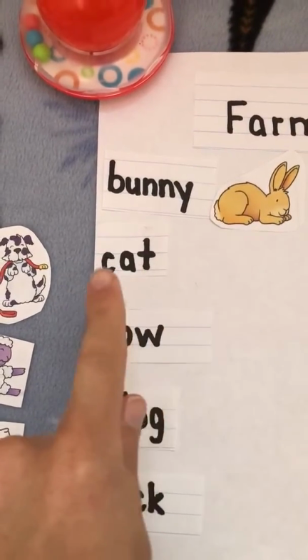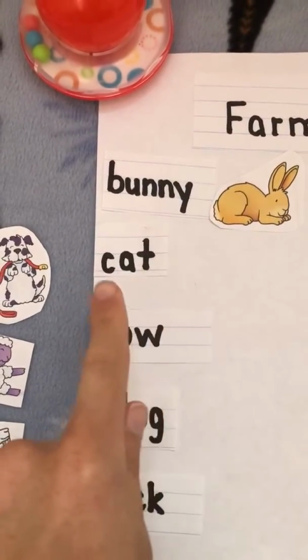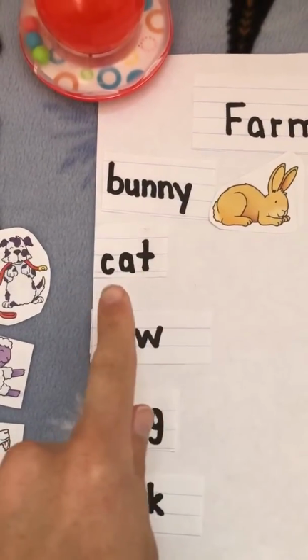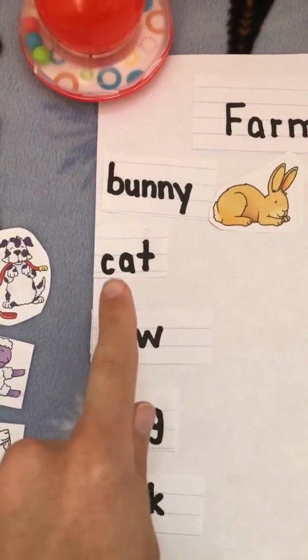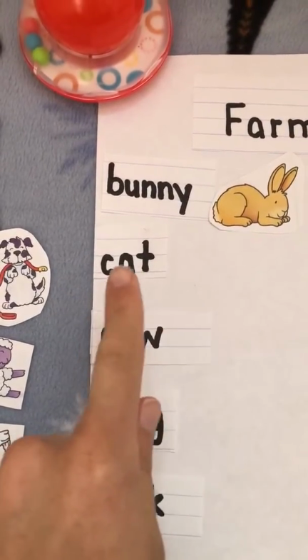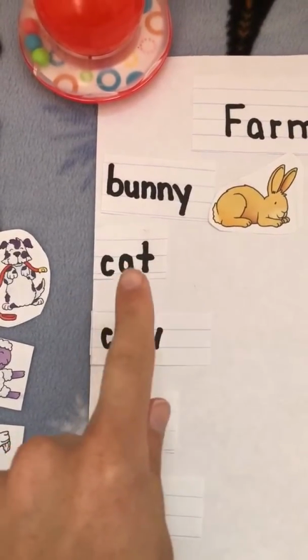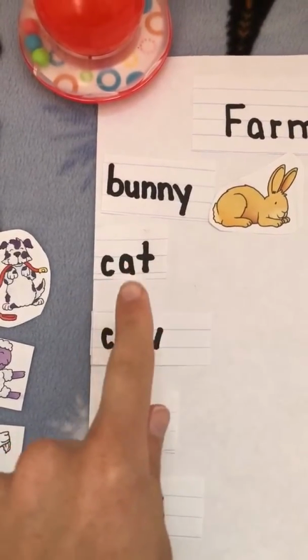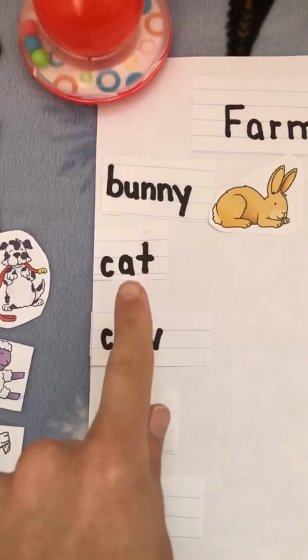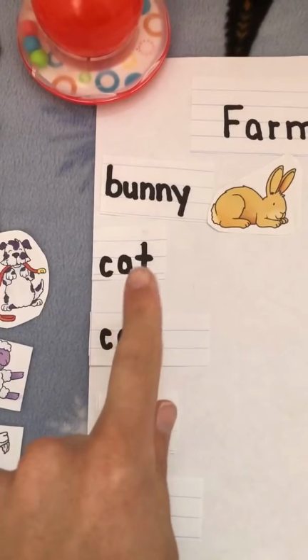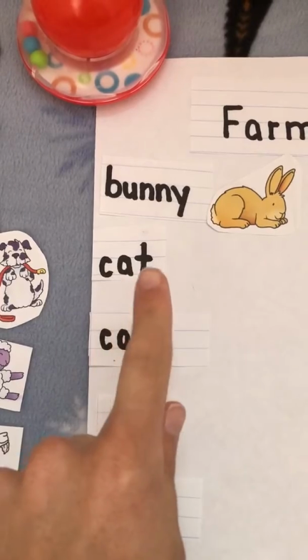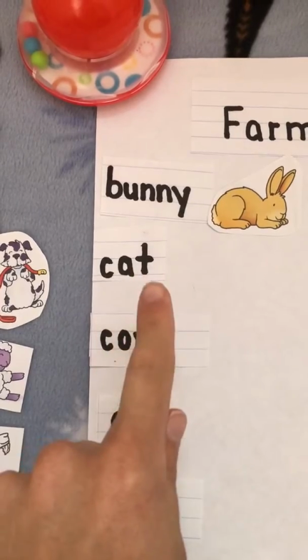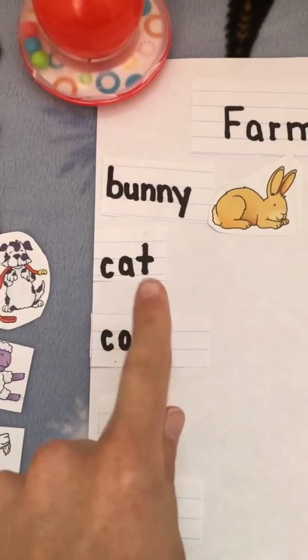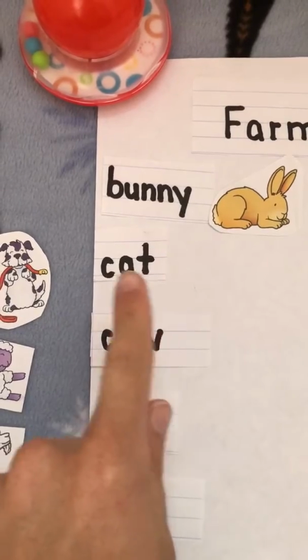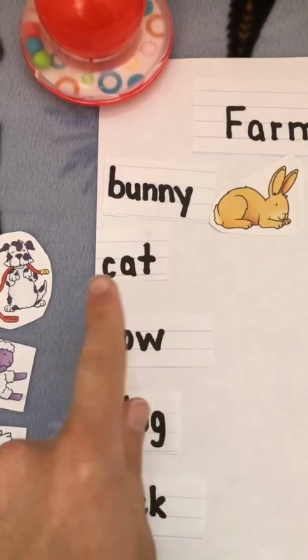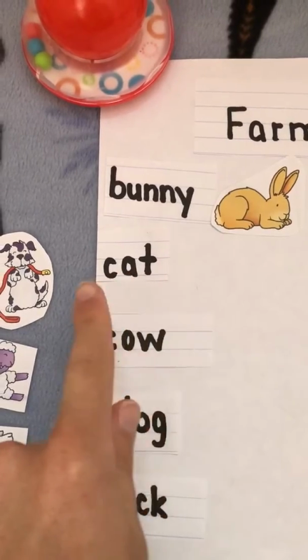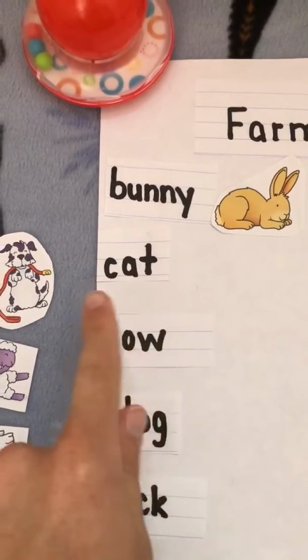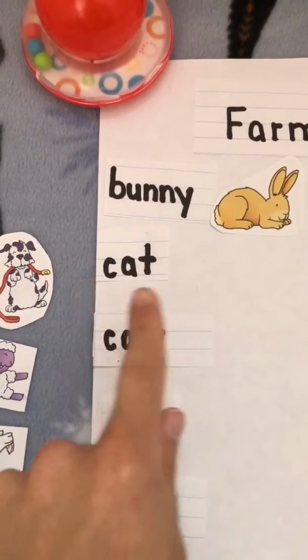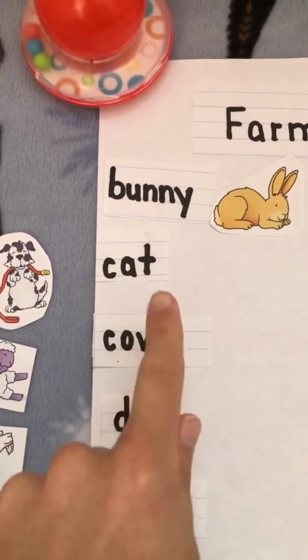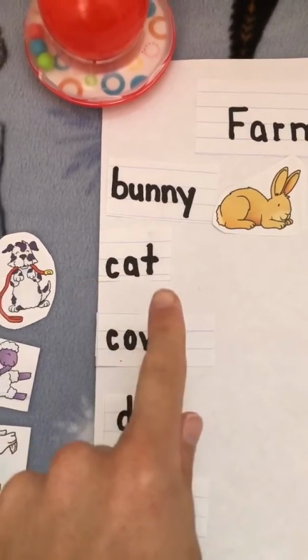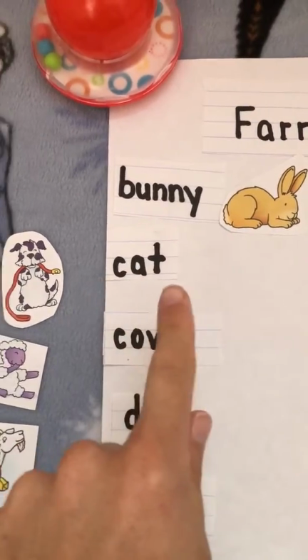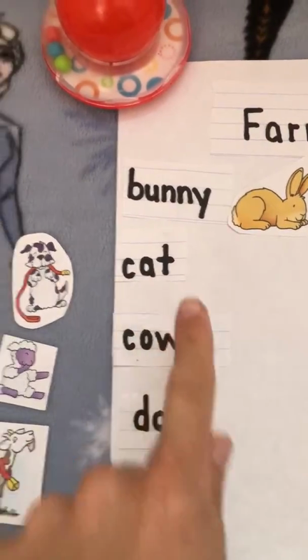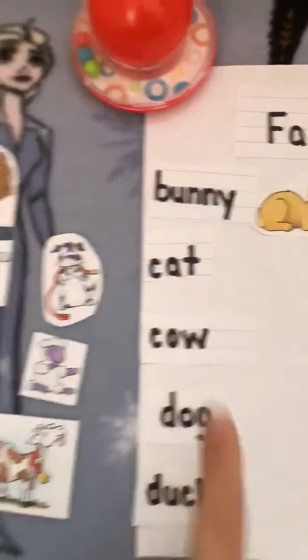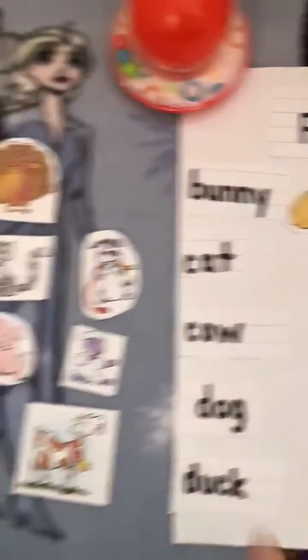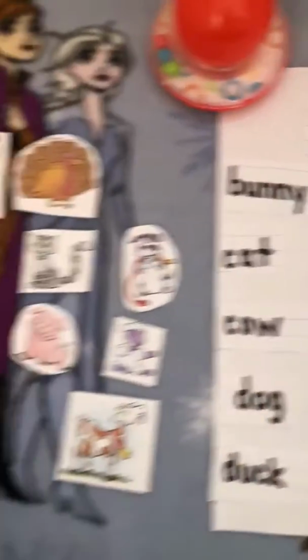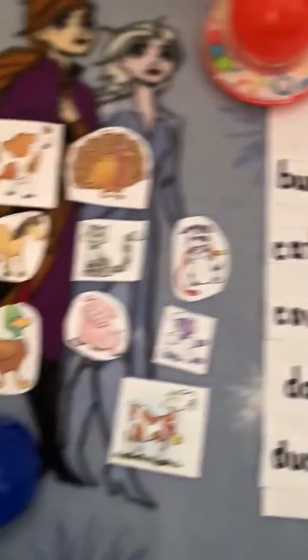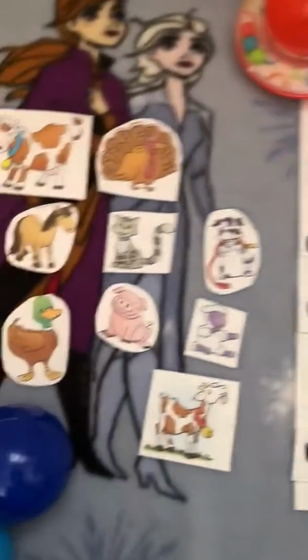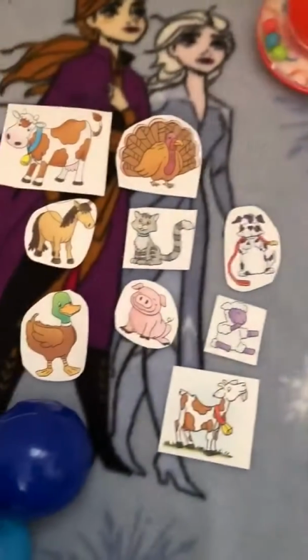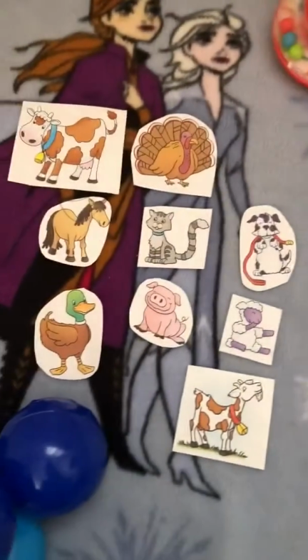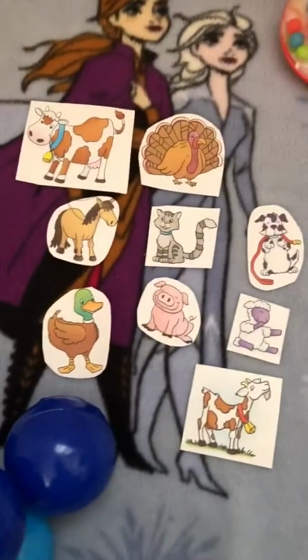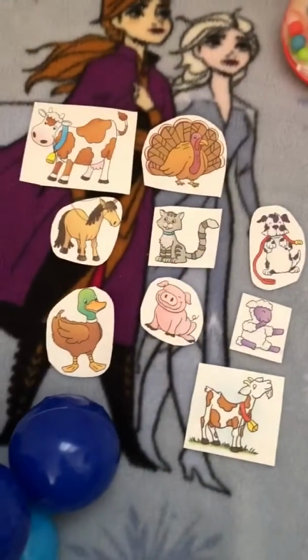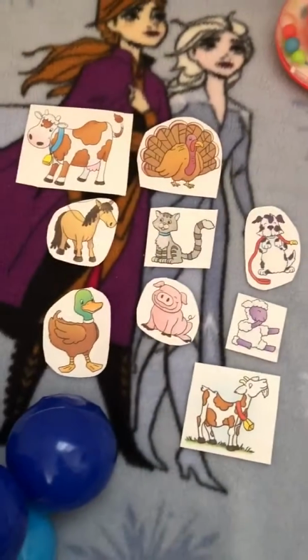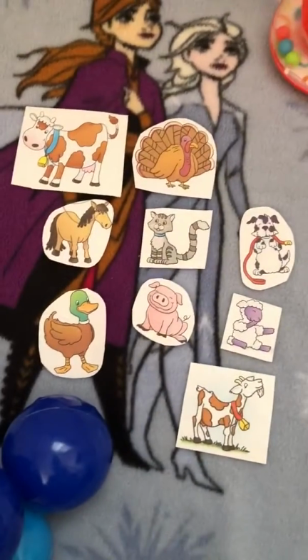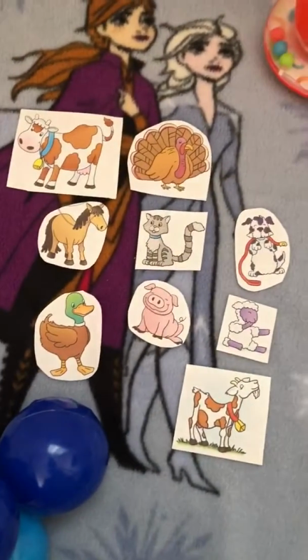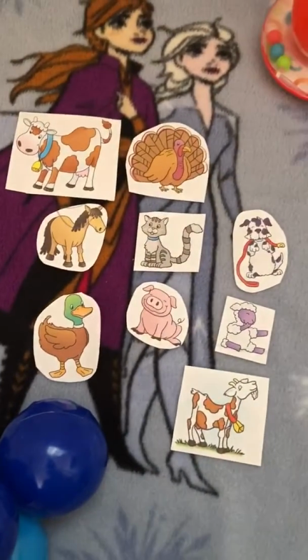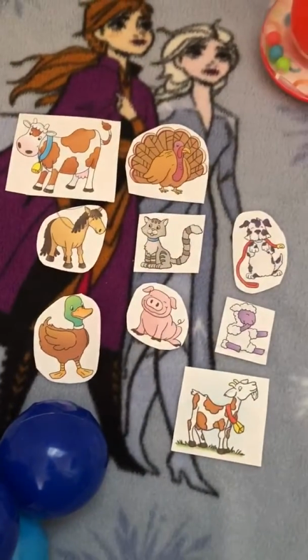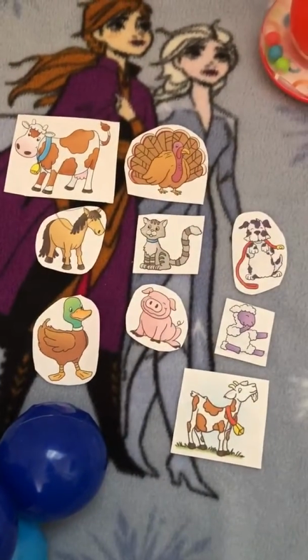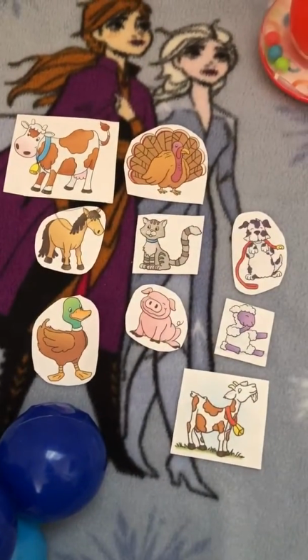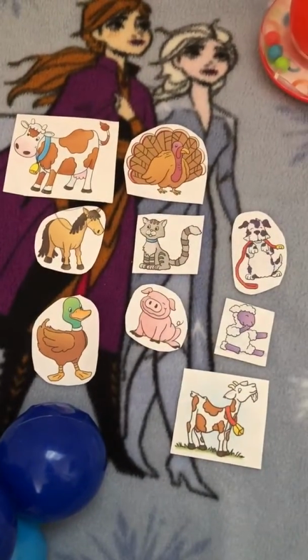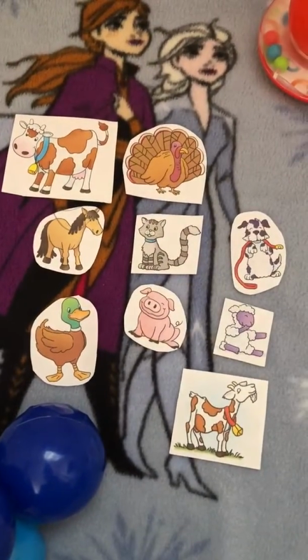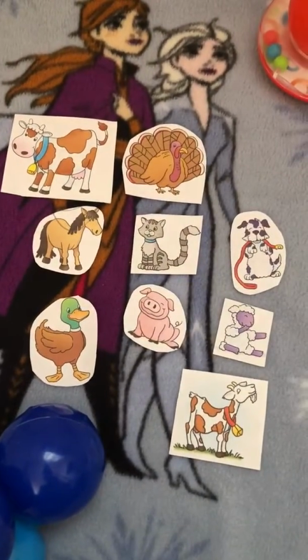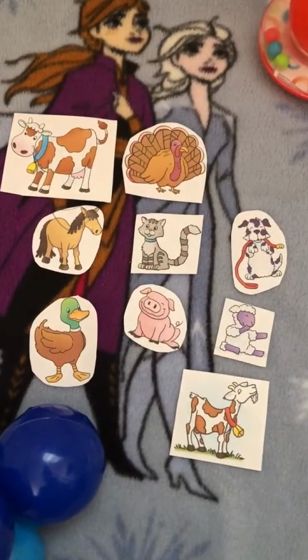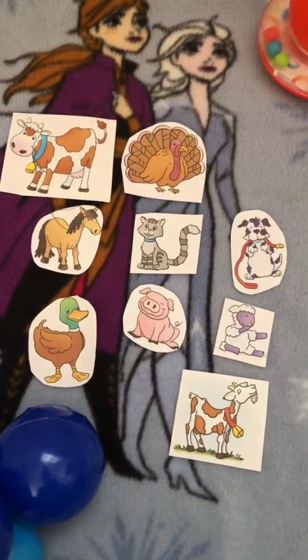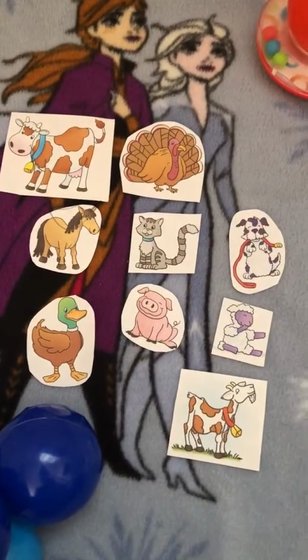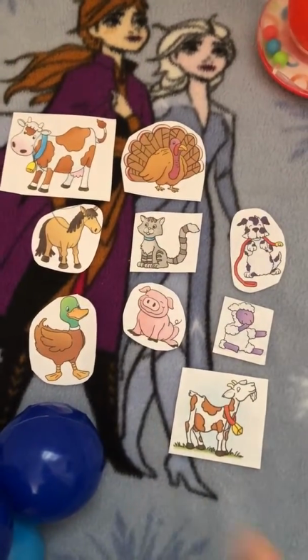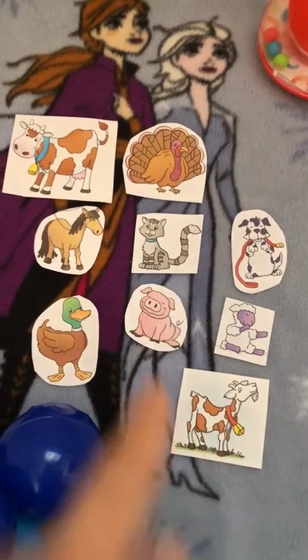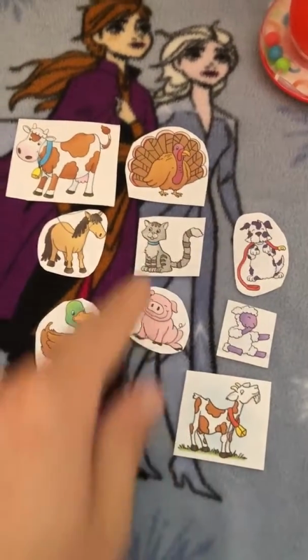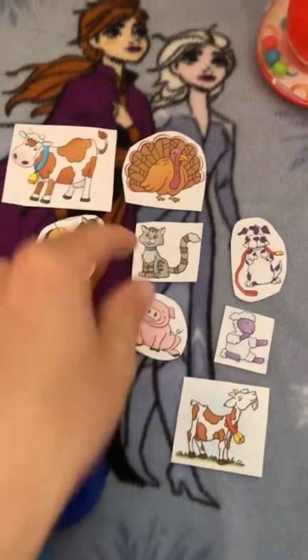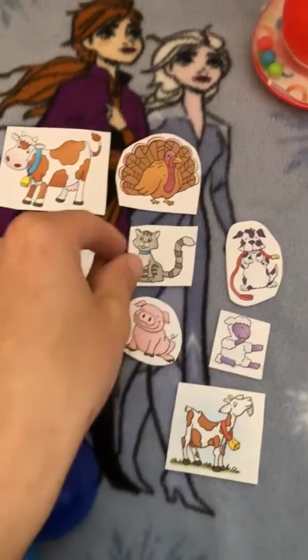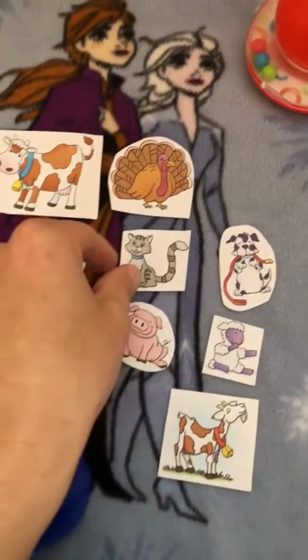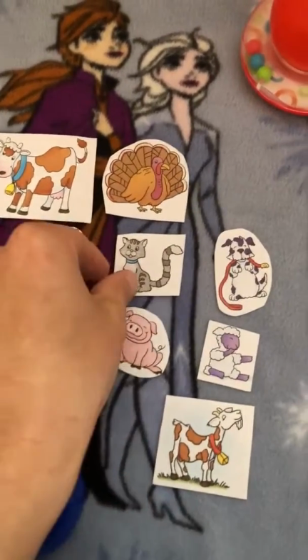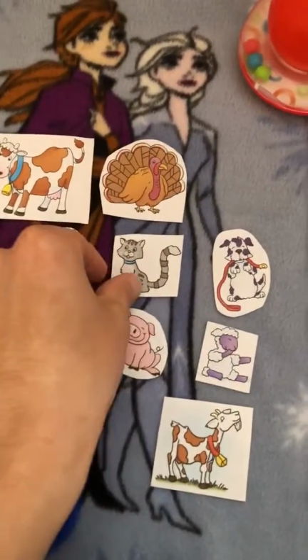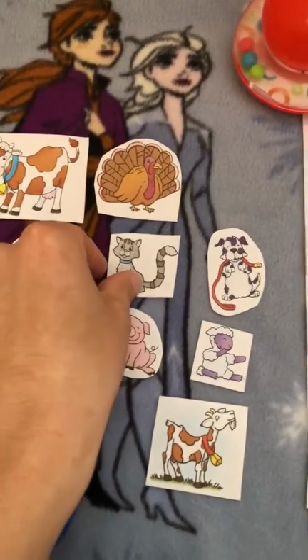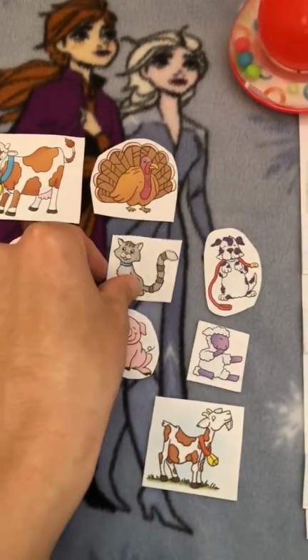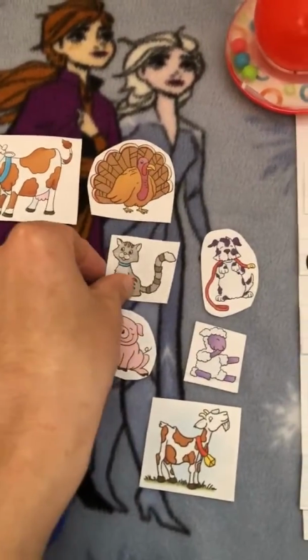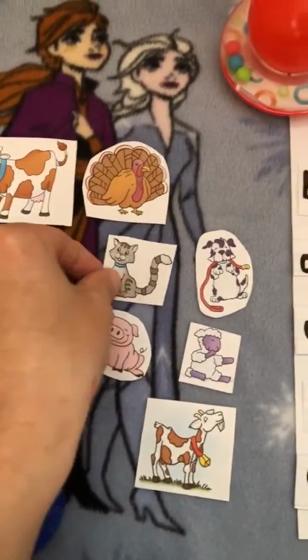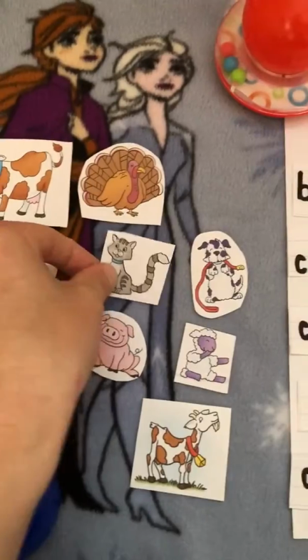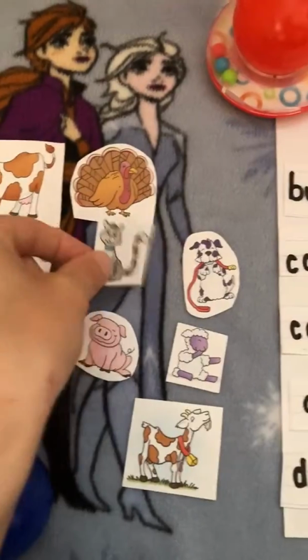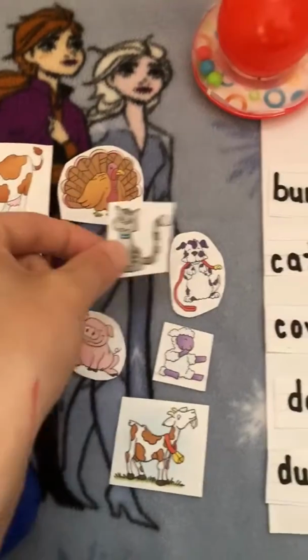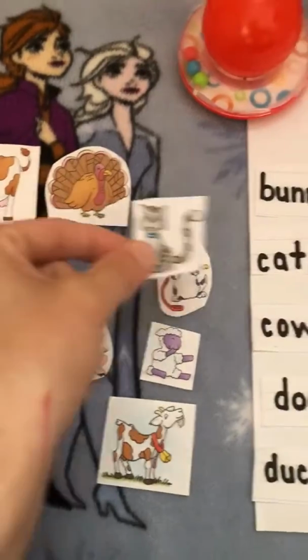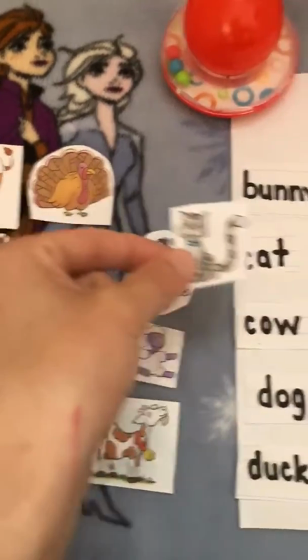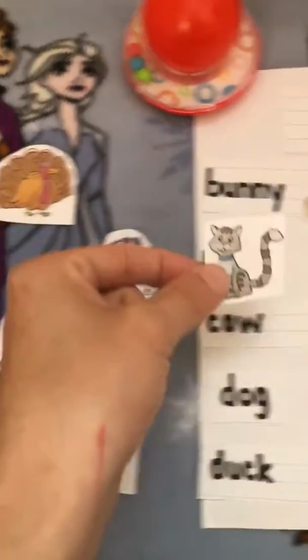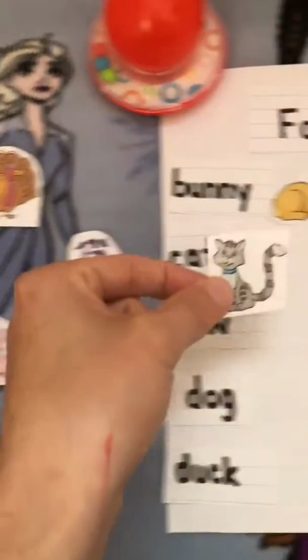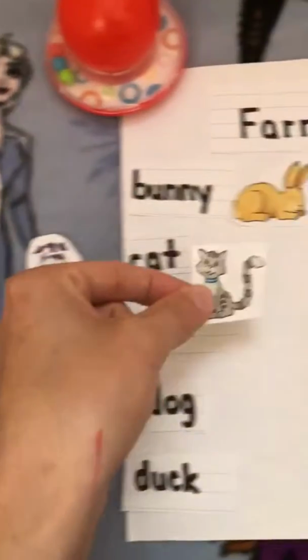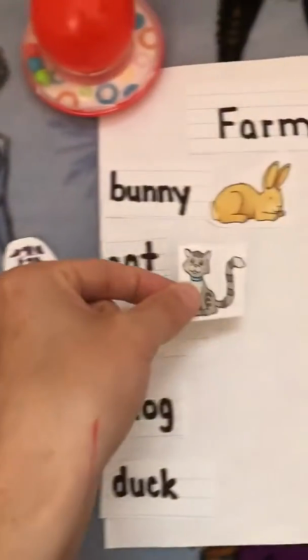Next is c-a-t, cat. Can you find the cat? Right here. Awesome.